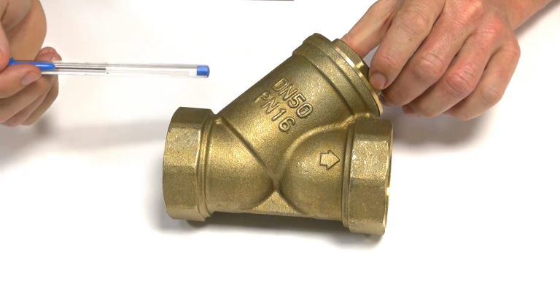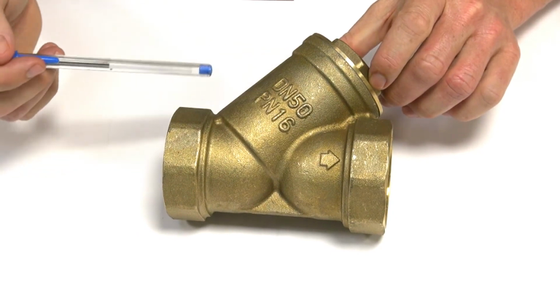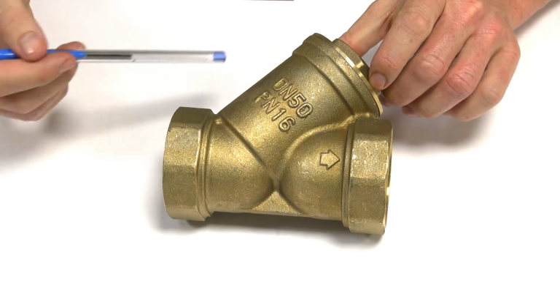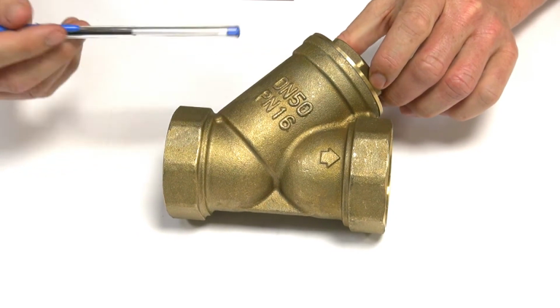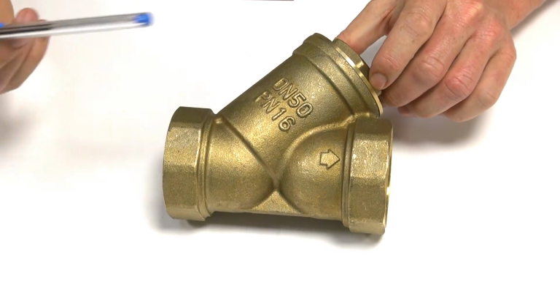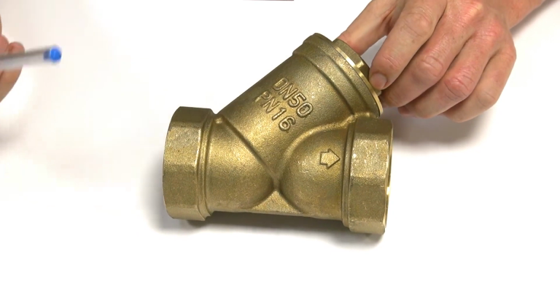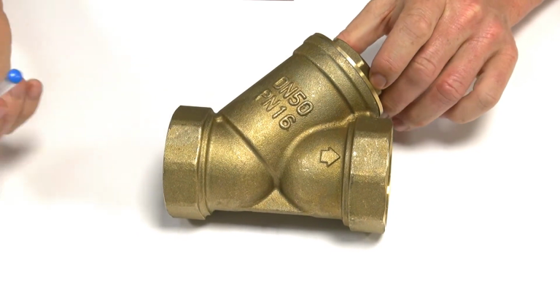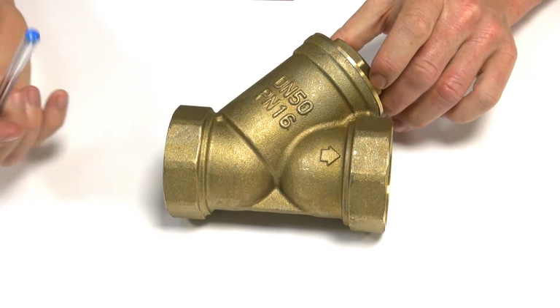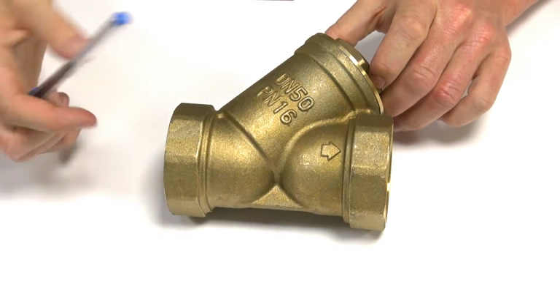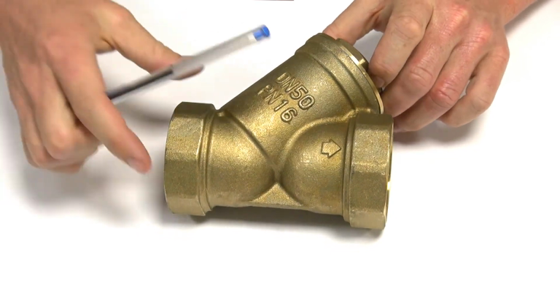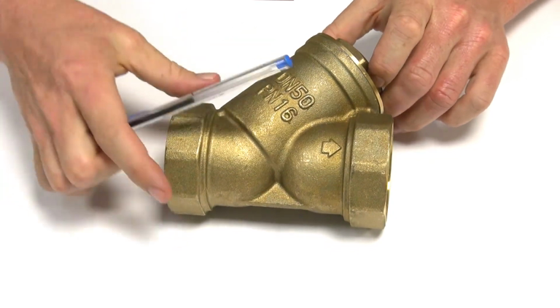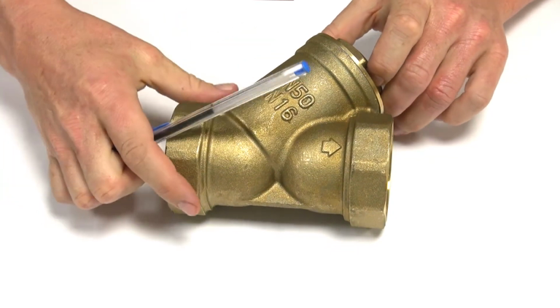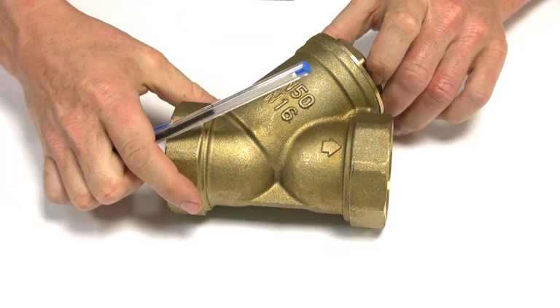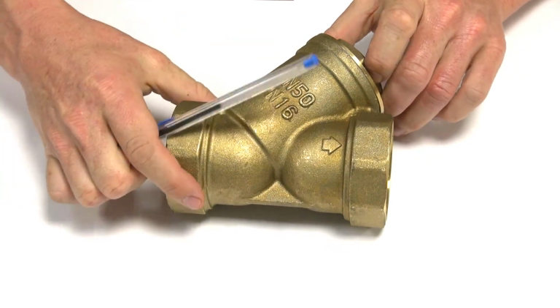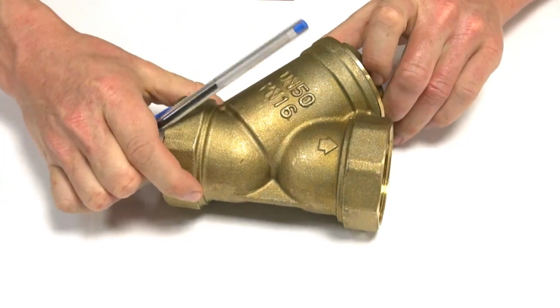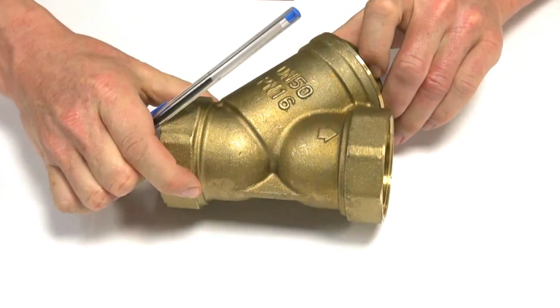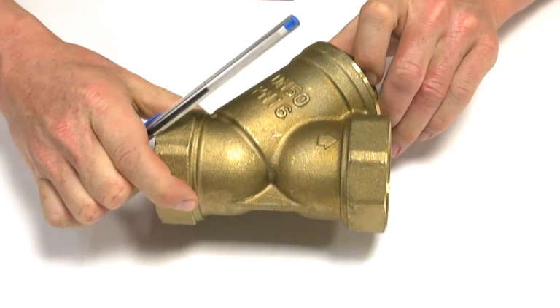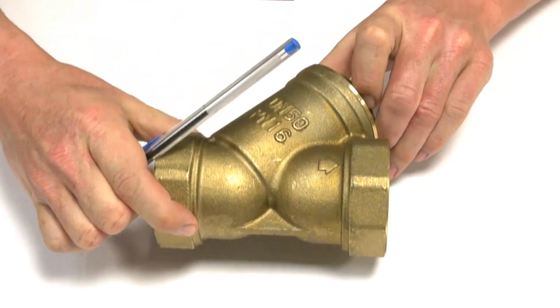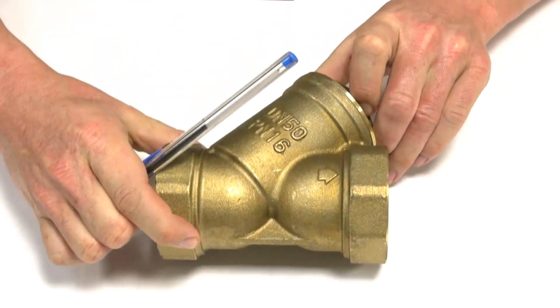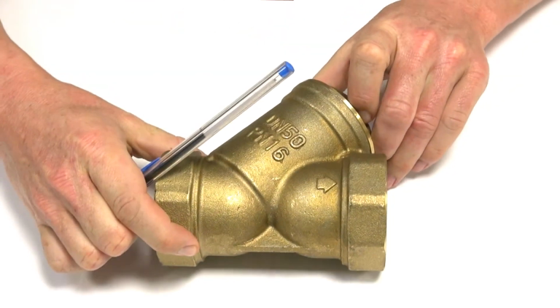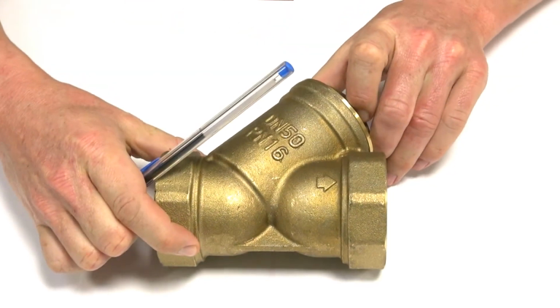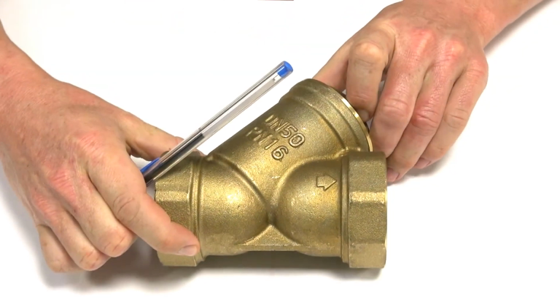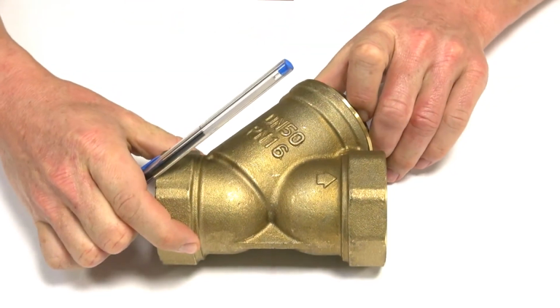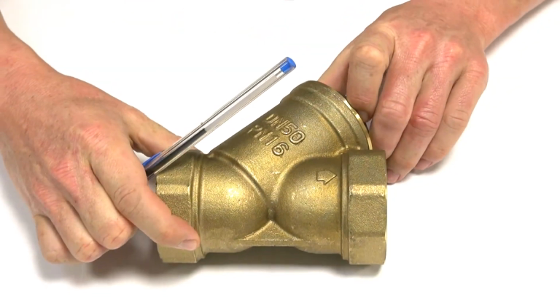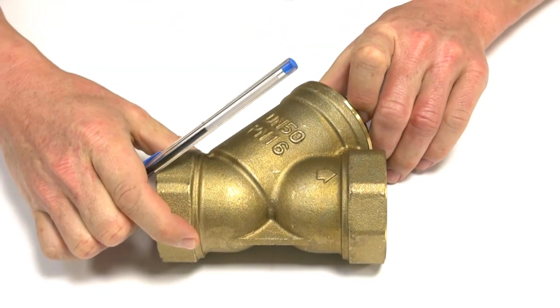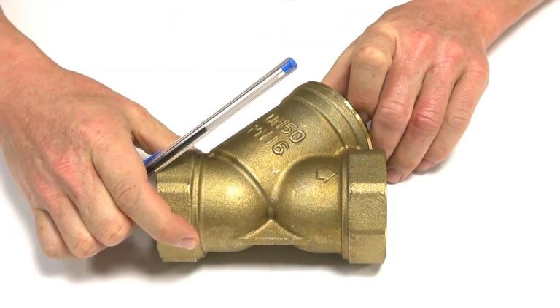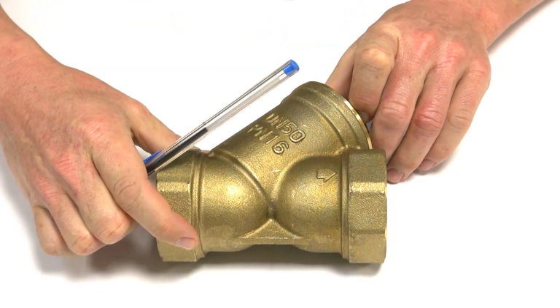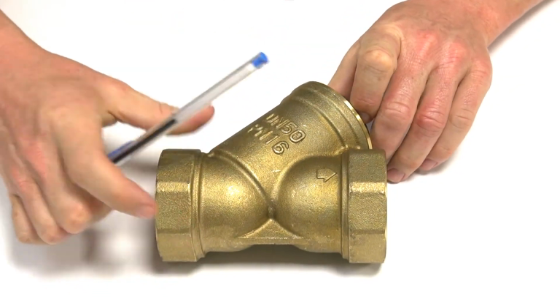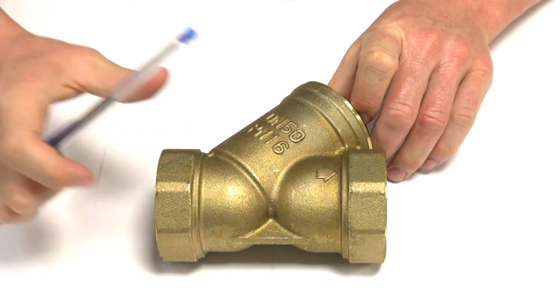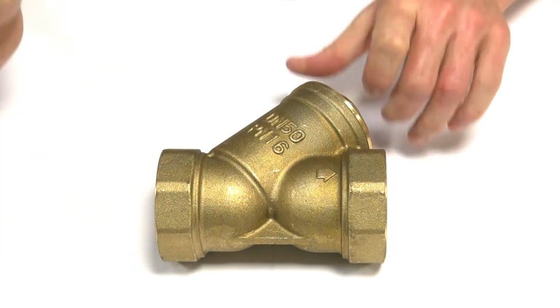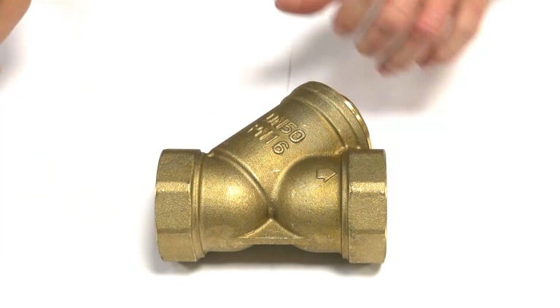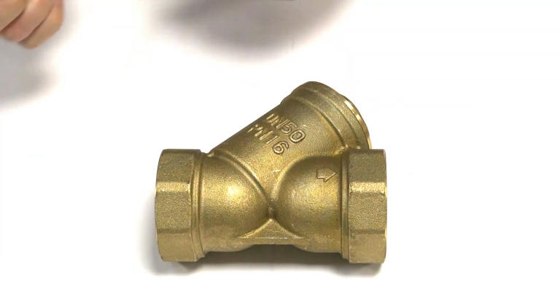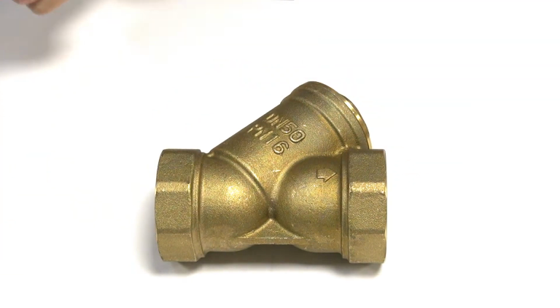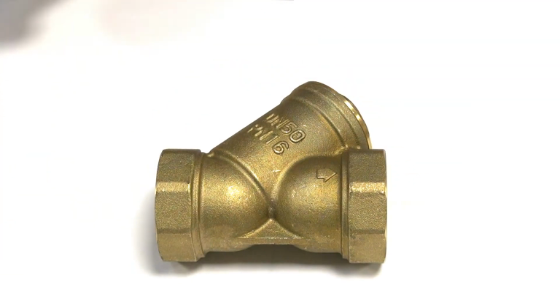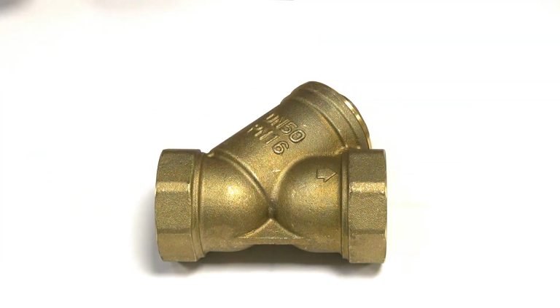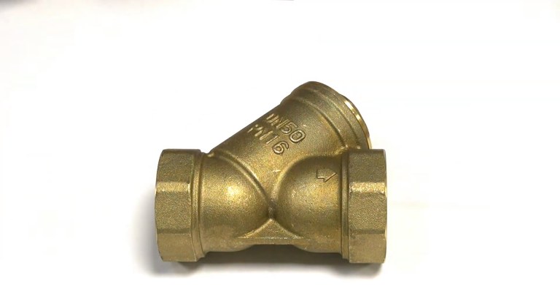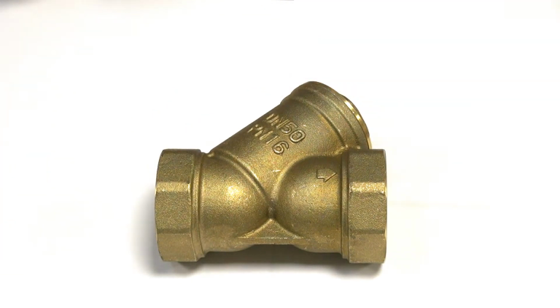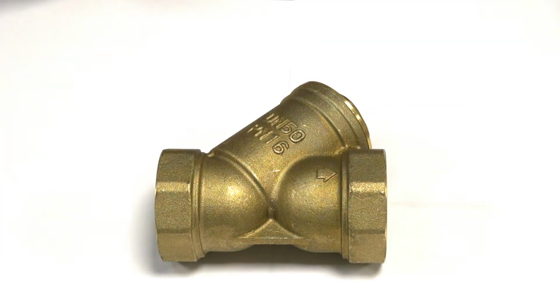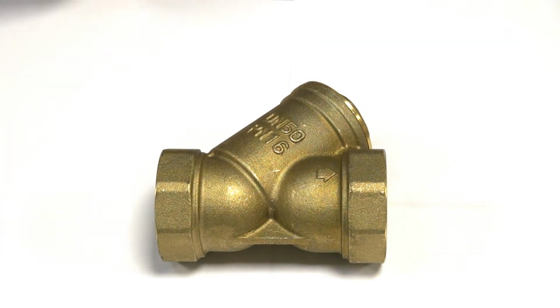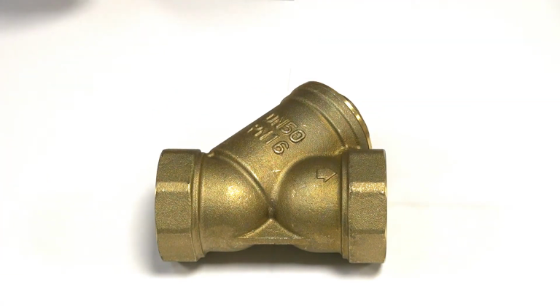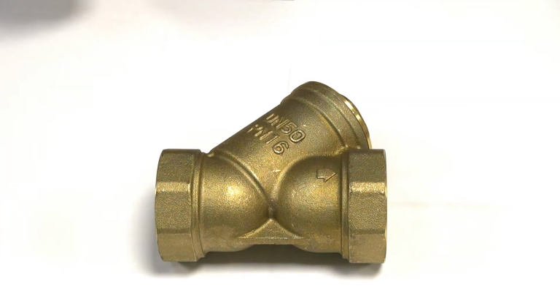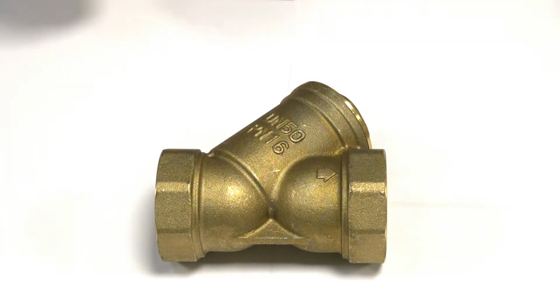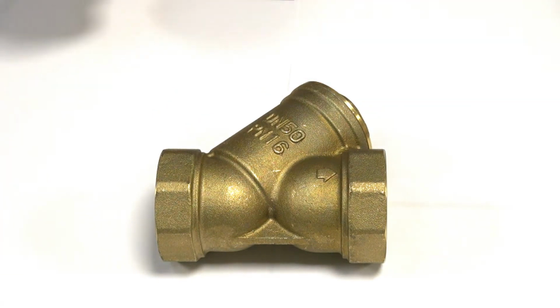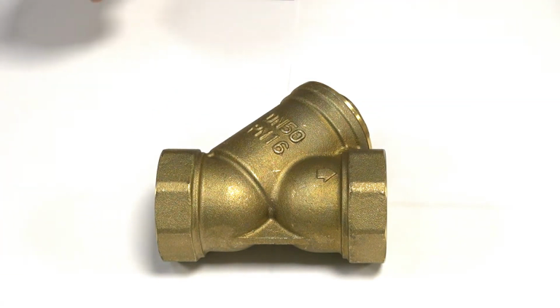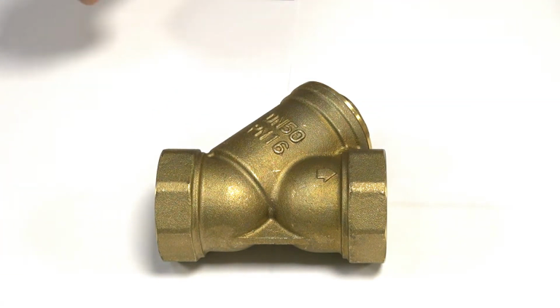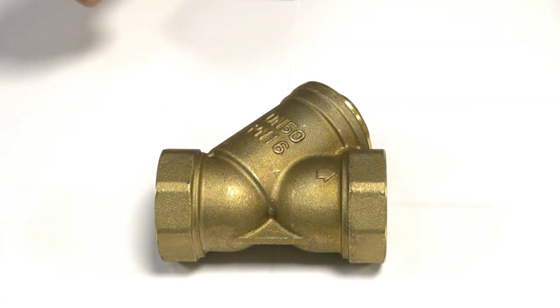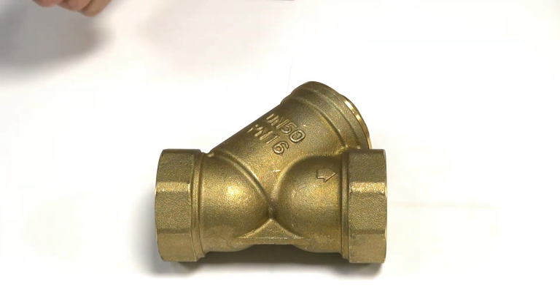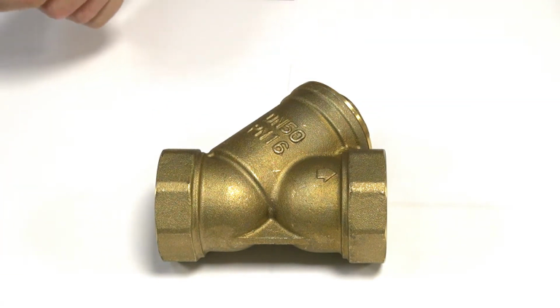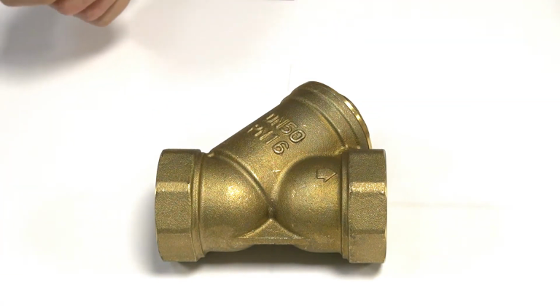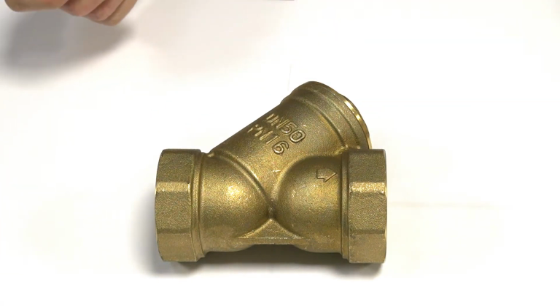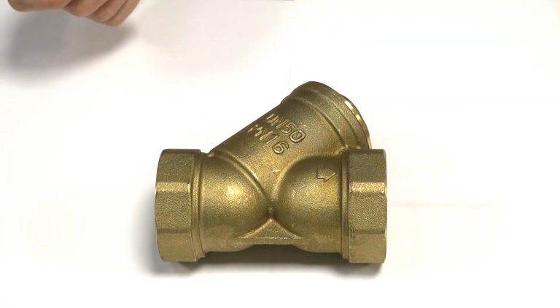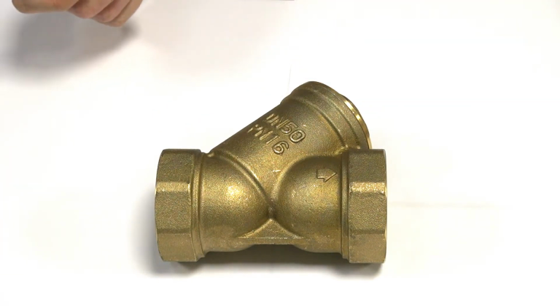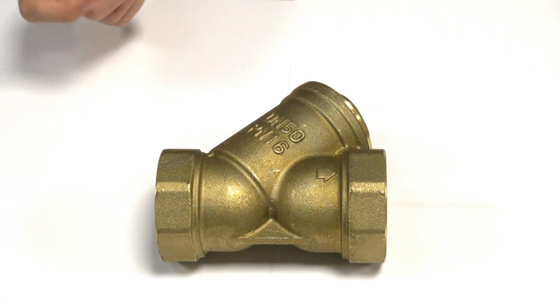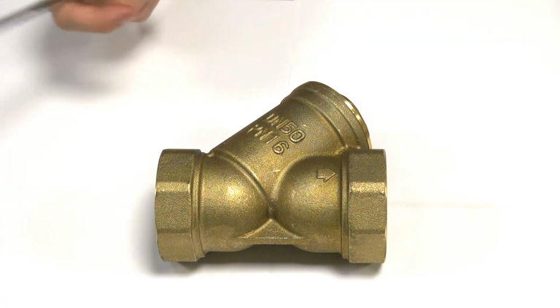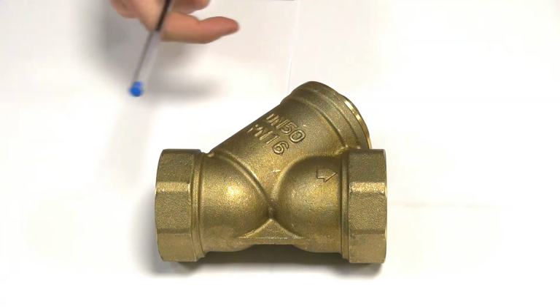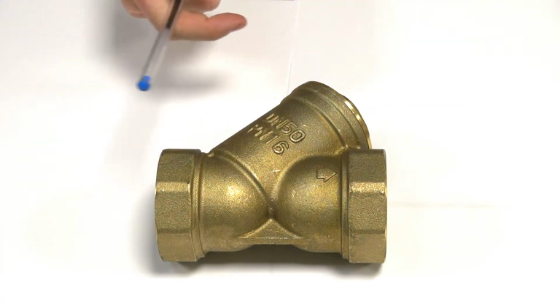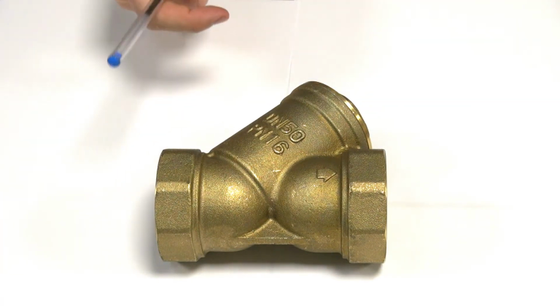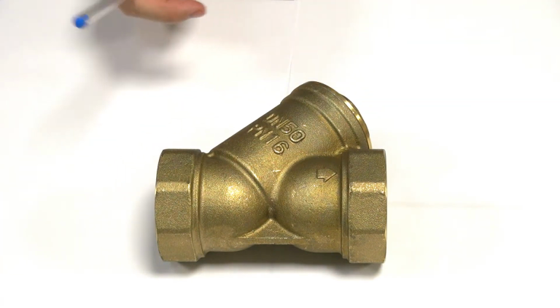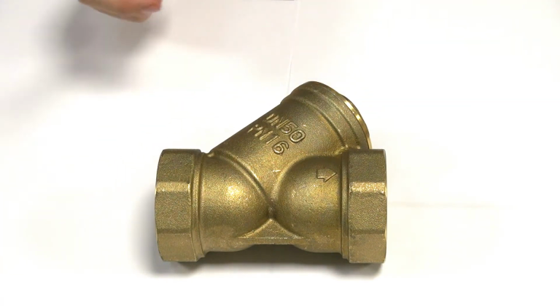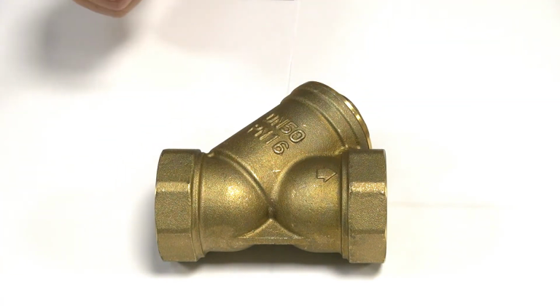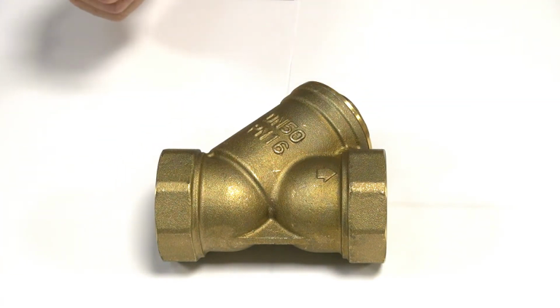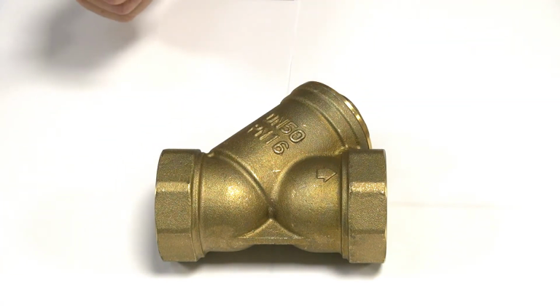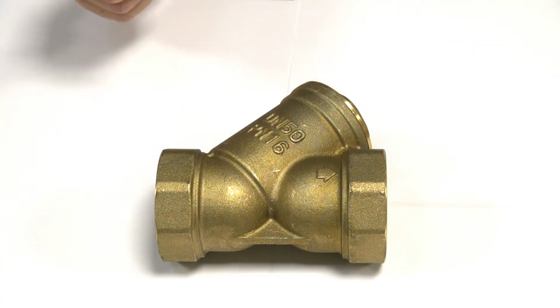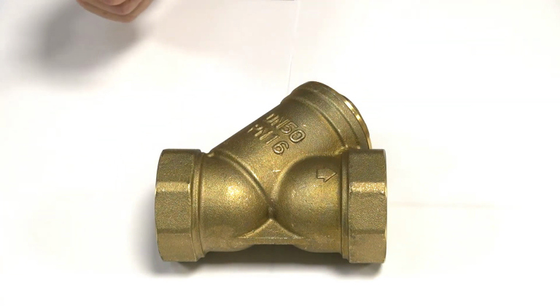A lot of questions we get is why would you use brass instead of stainless. The obvious answer is that brass is cheaper.